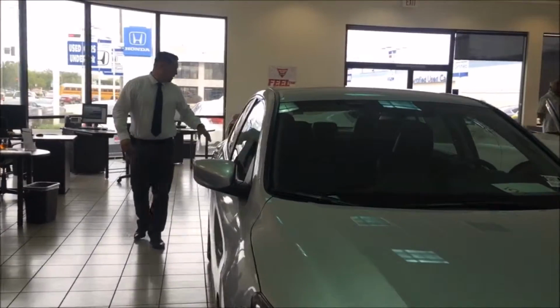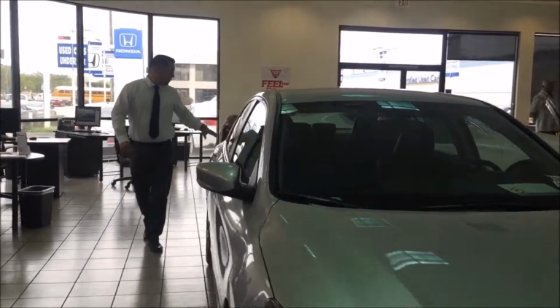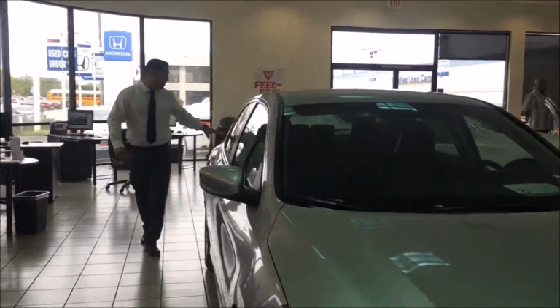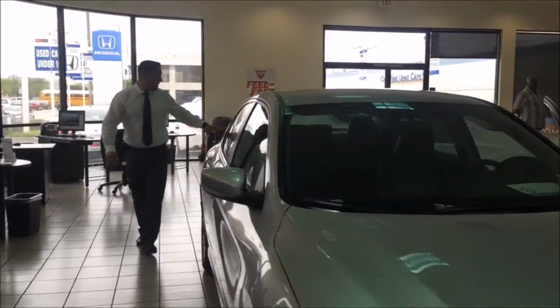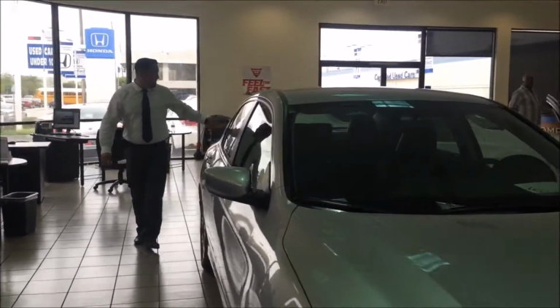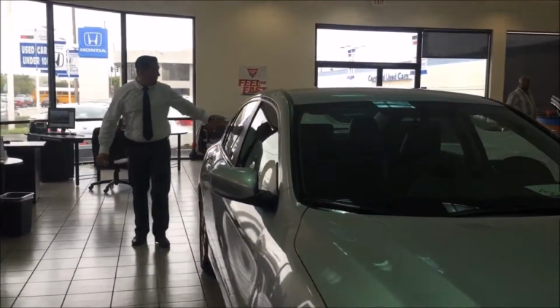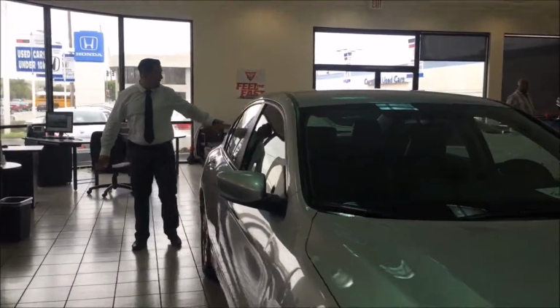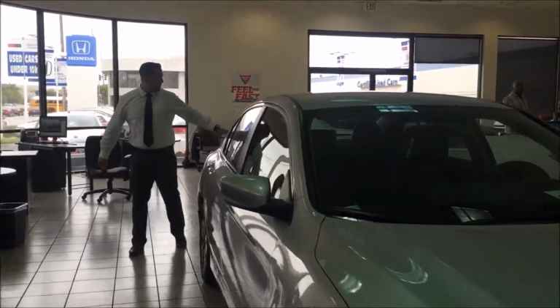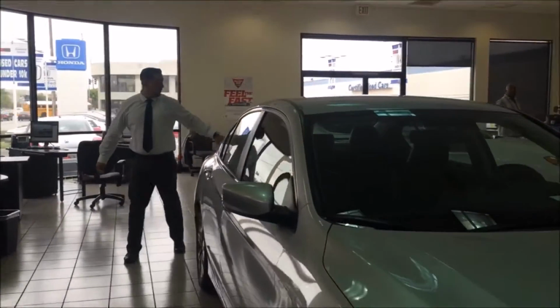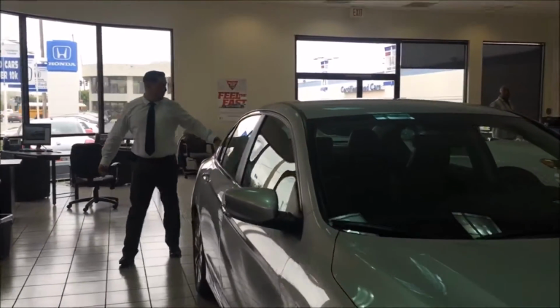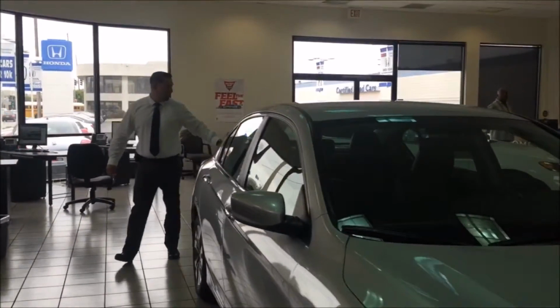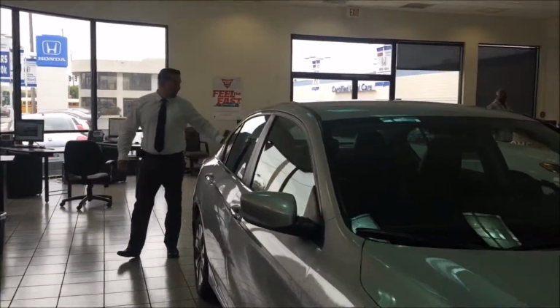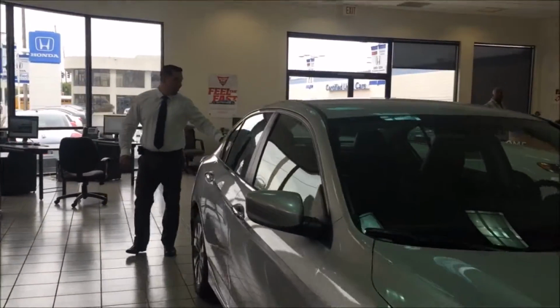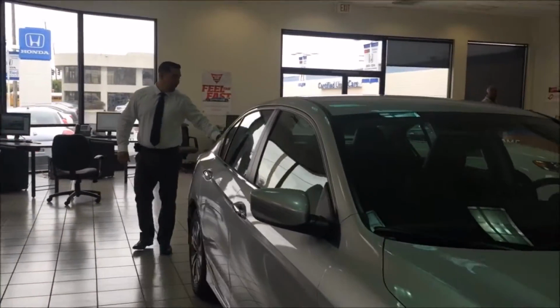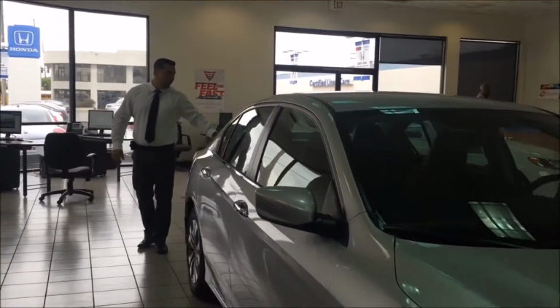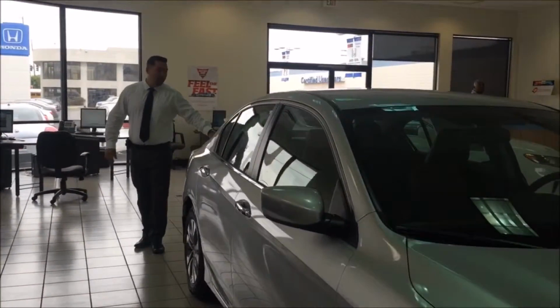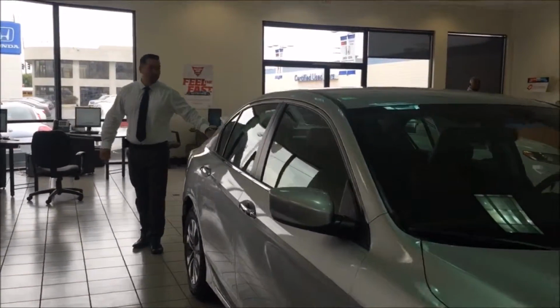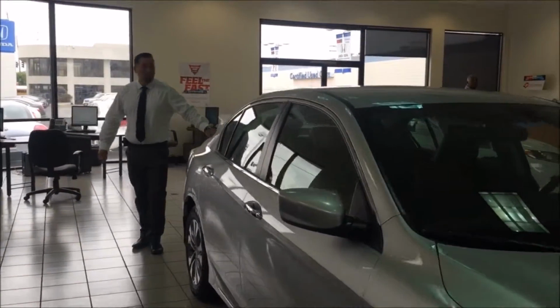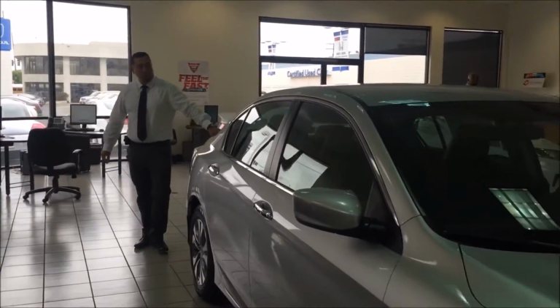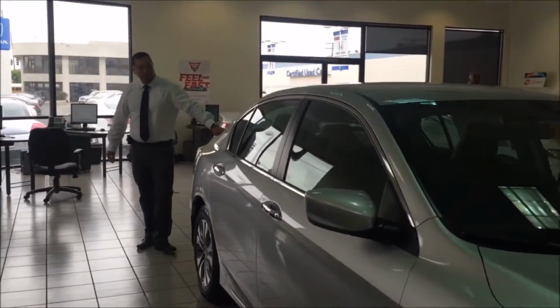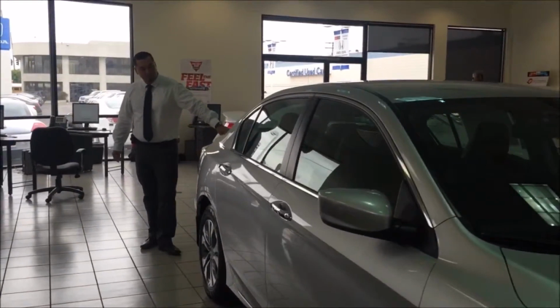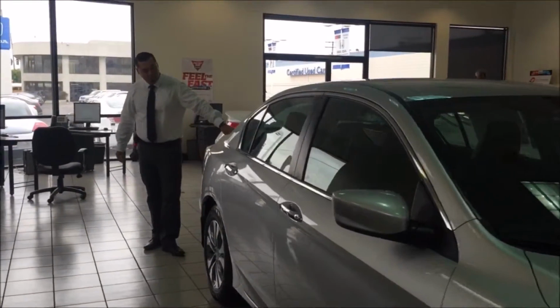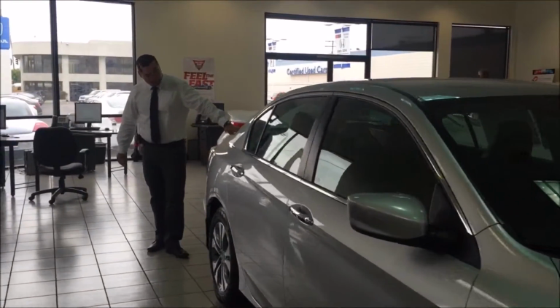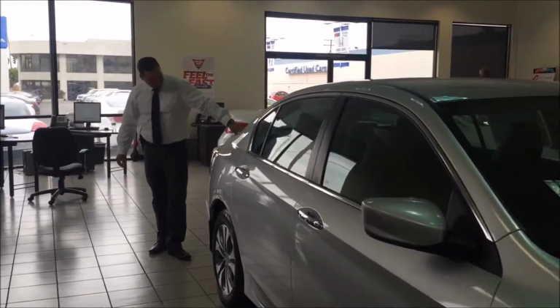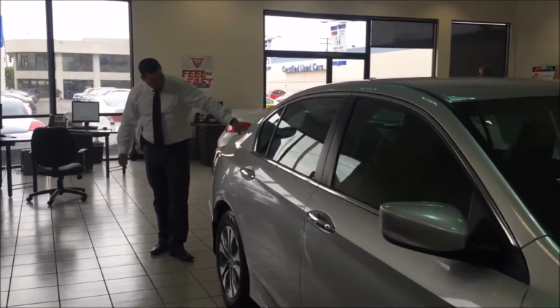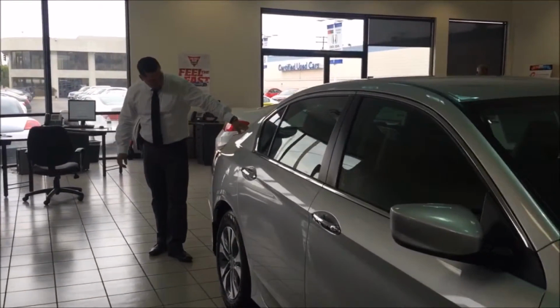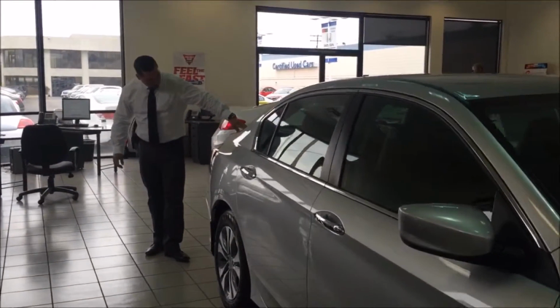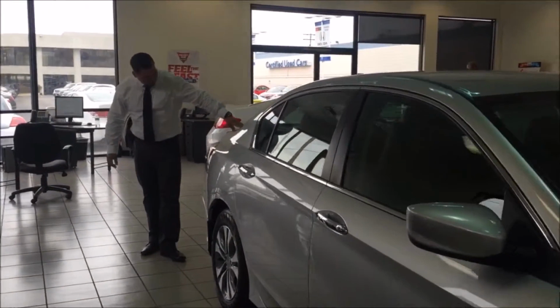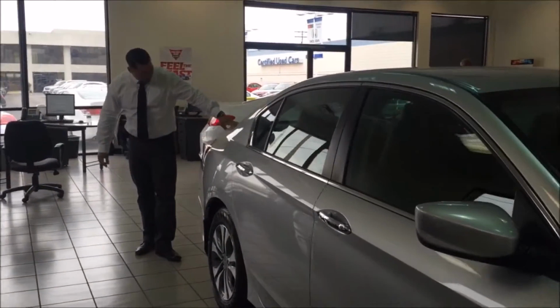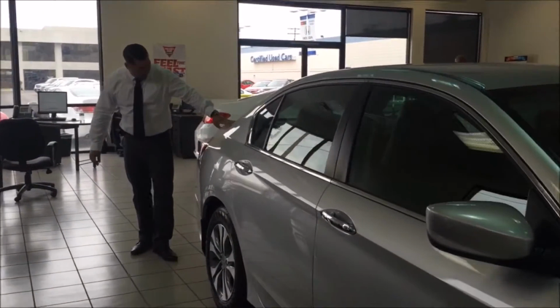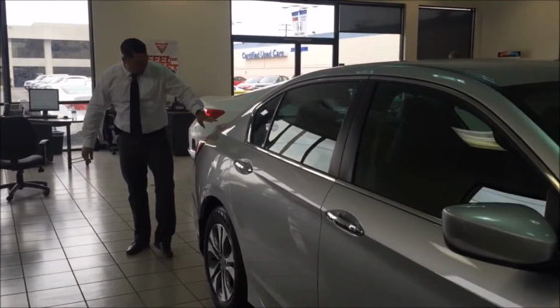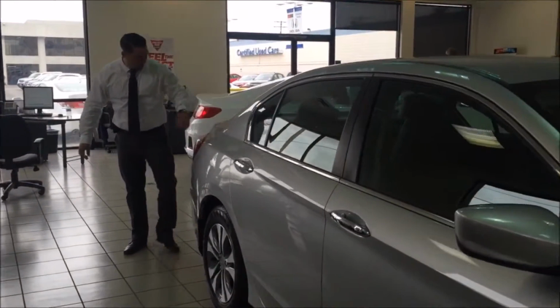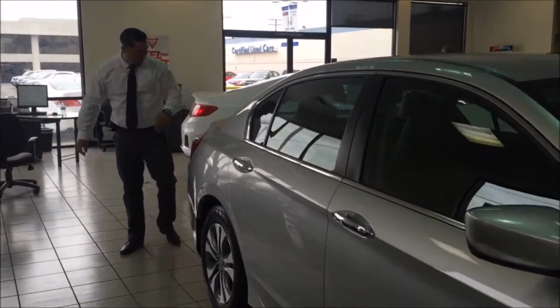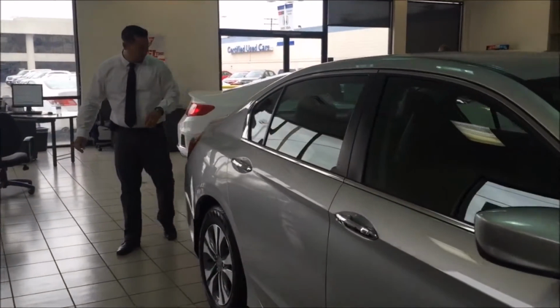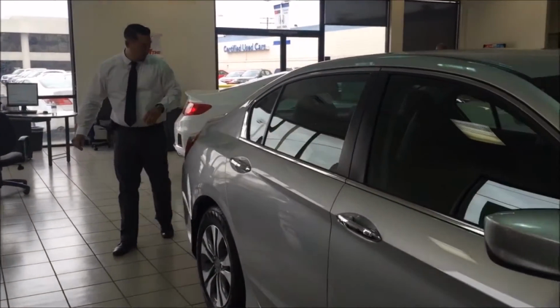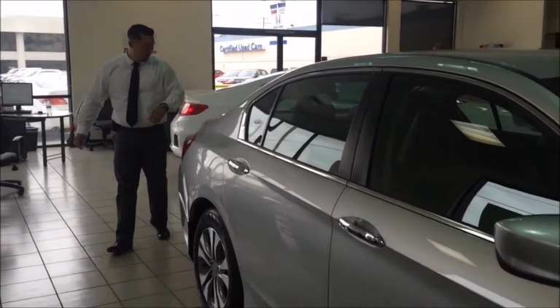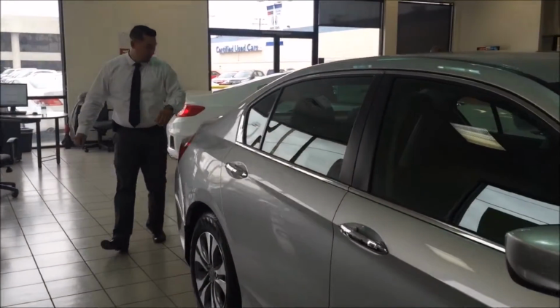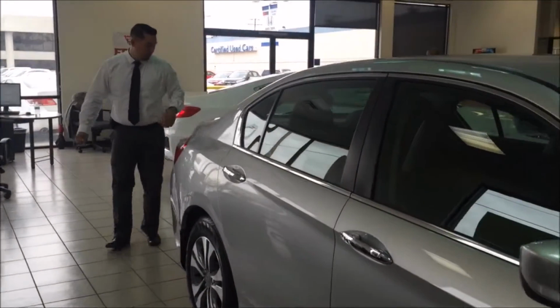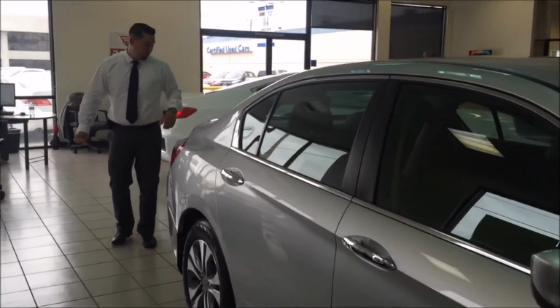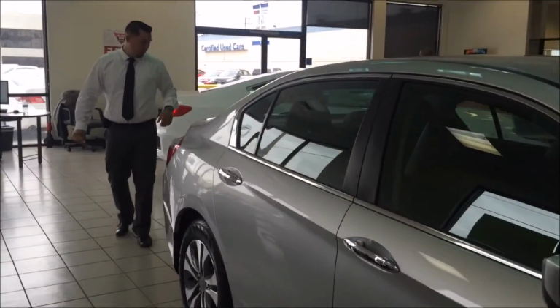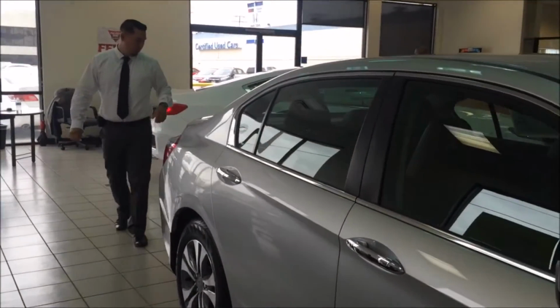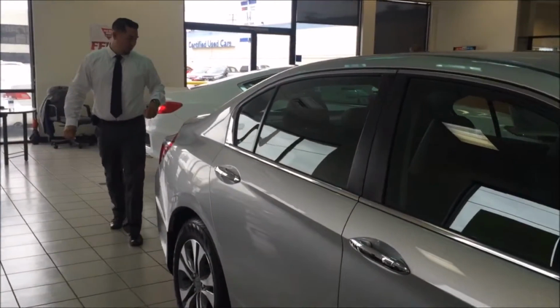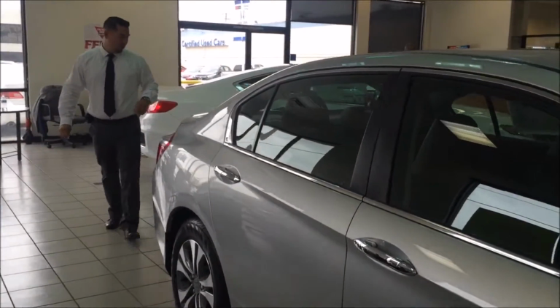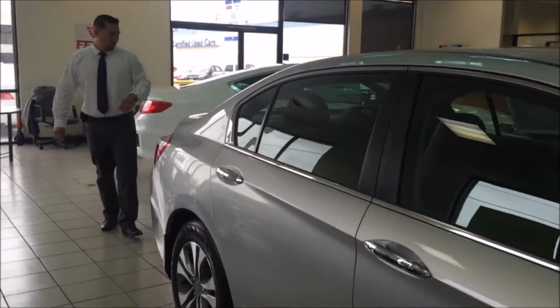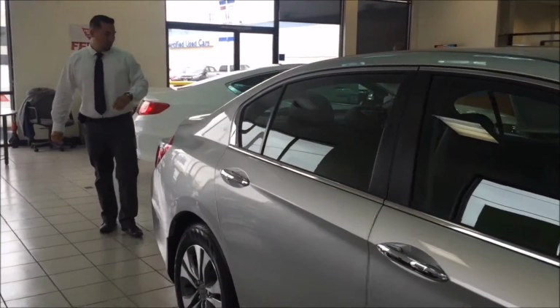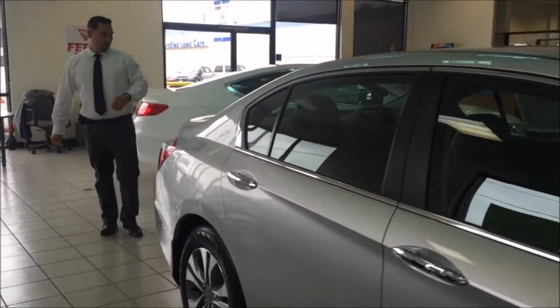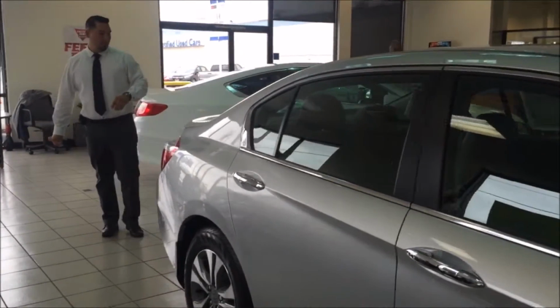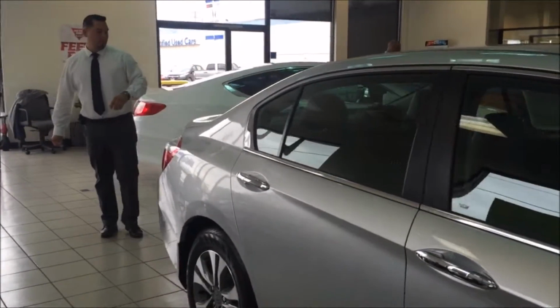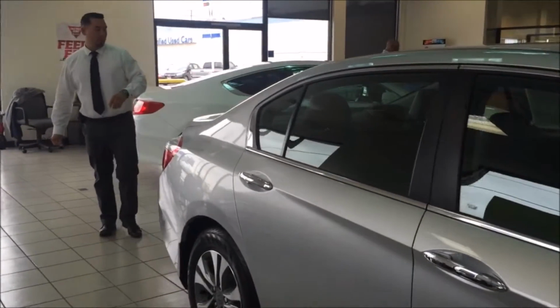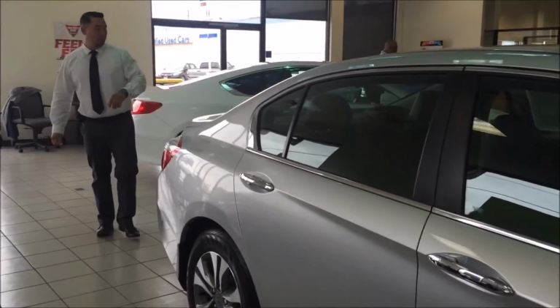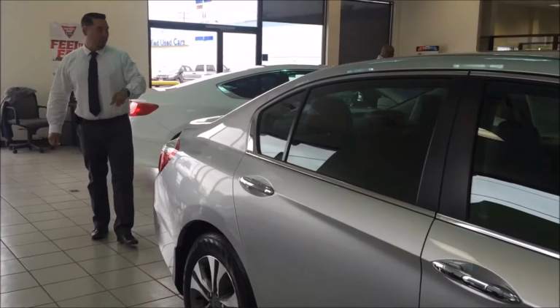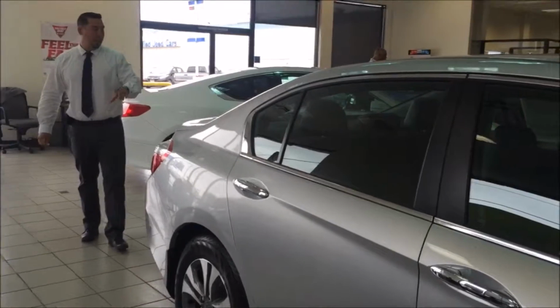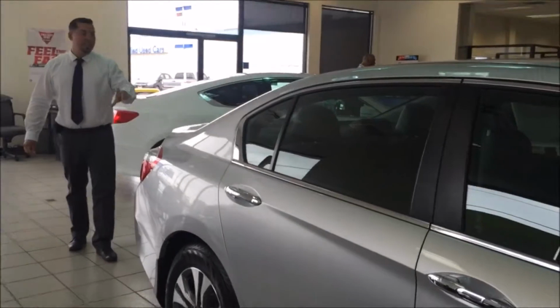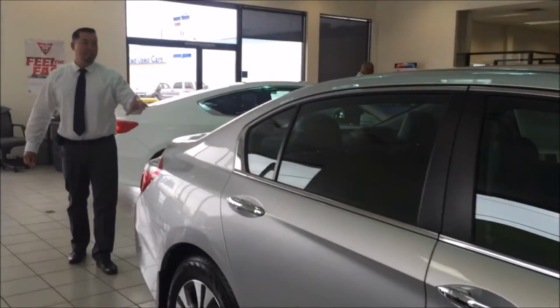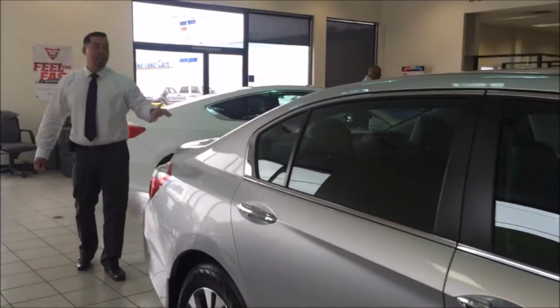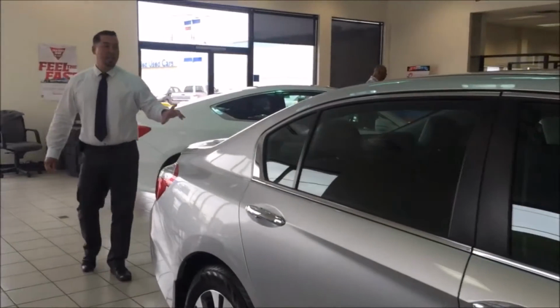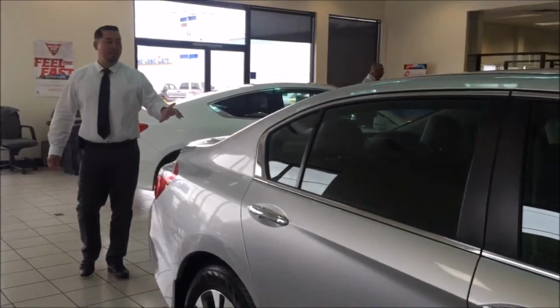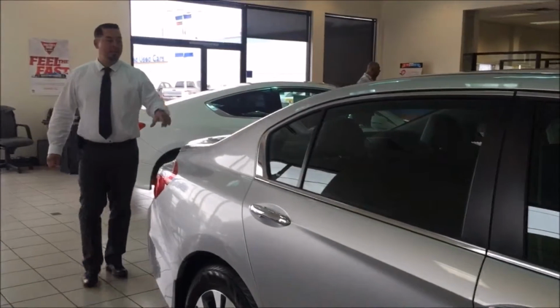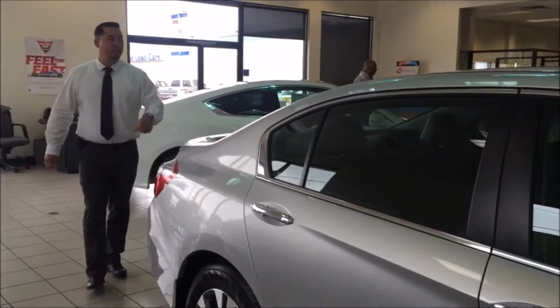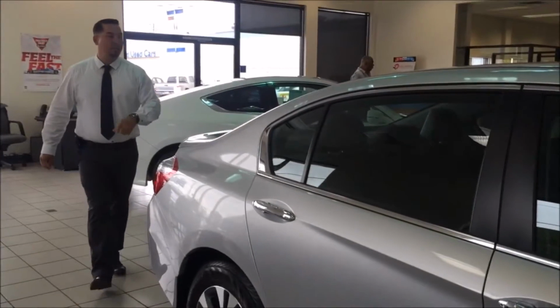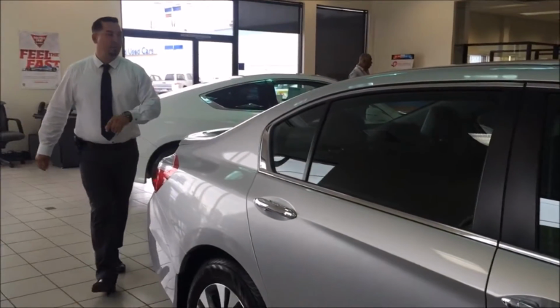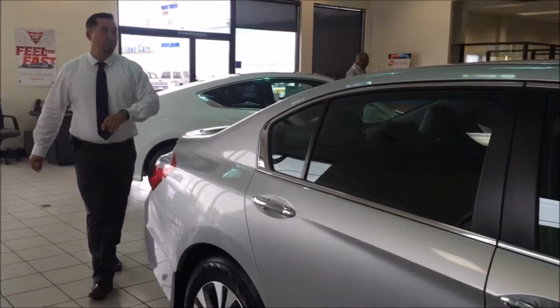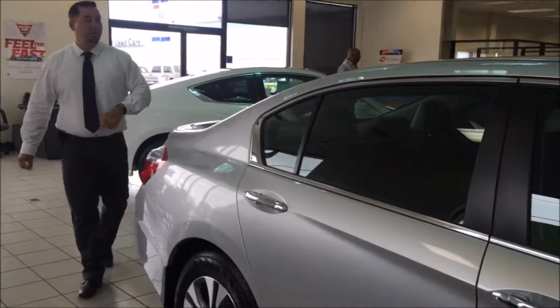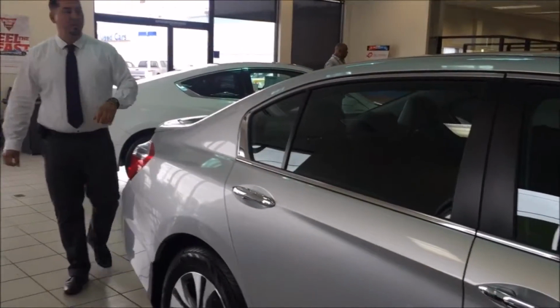This one has a deck lid spoiler. LED lights on the rear.